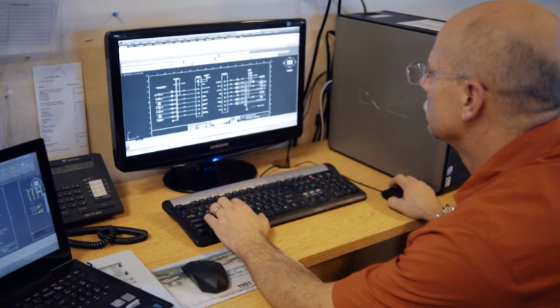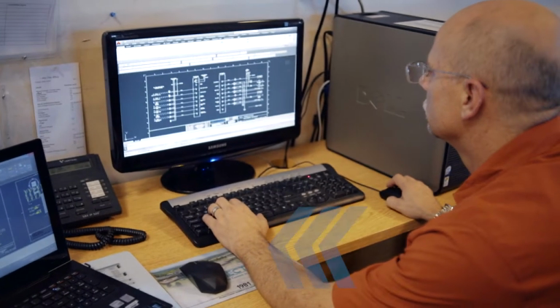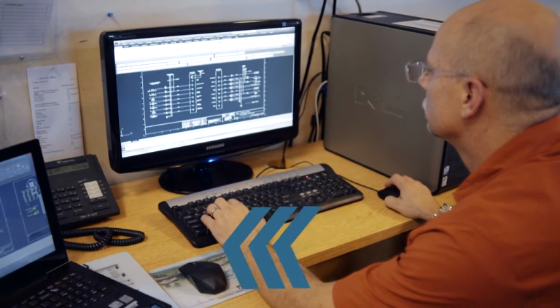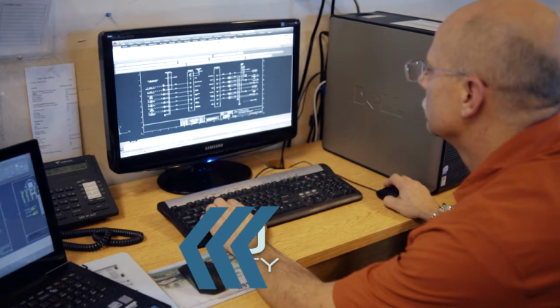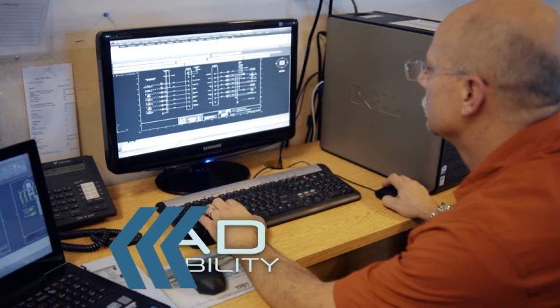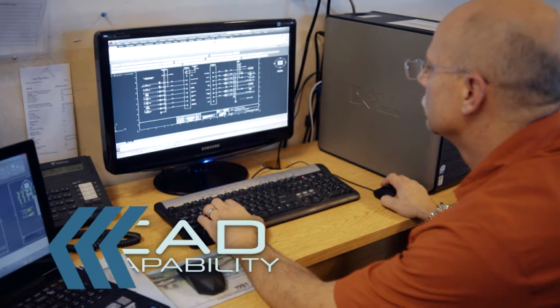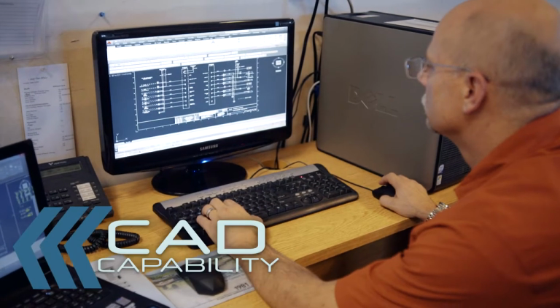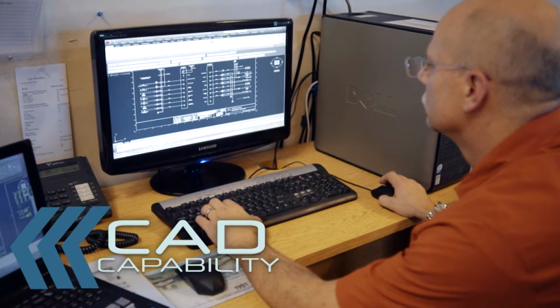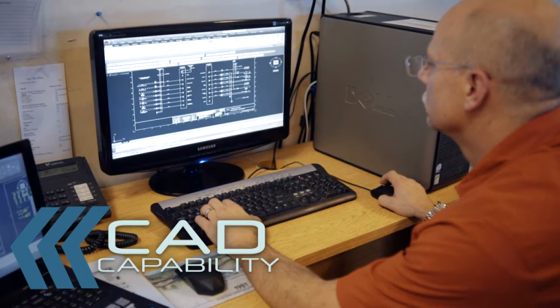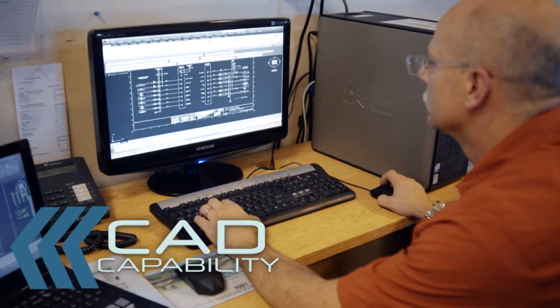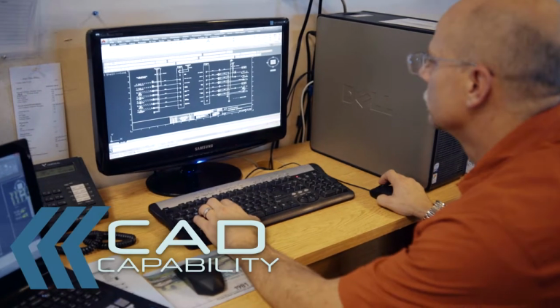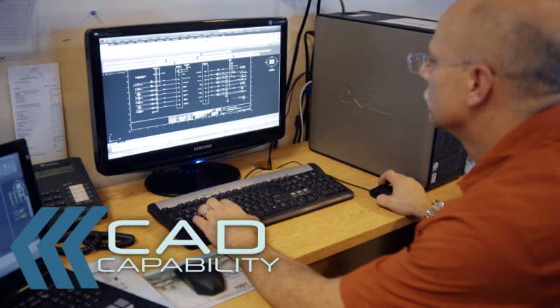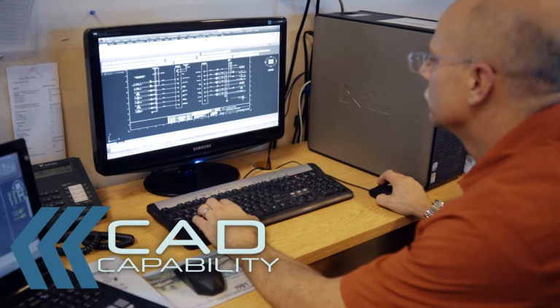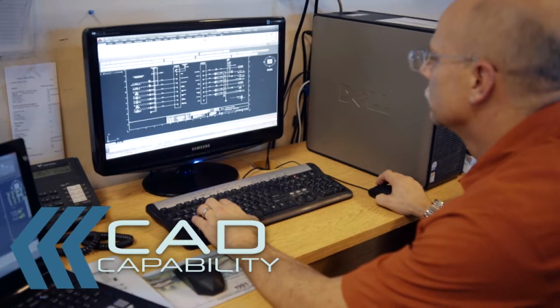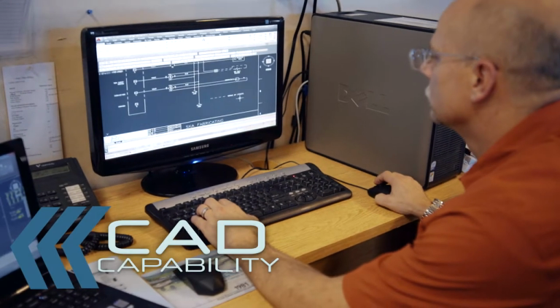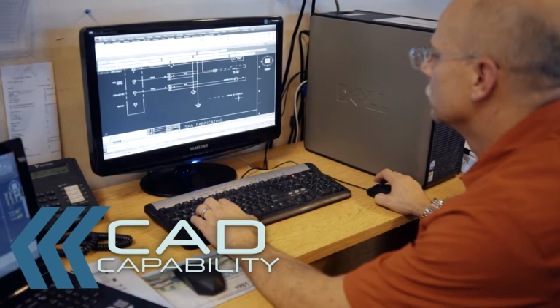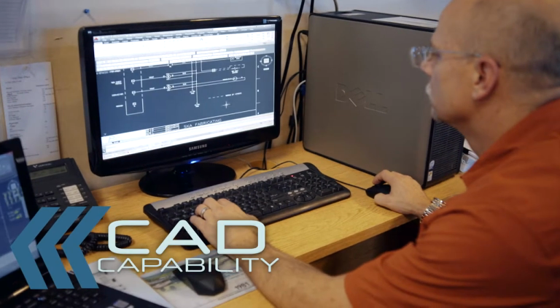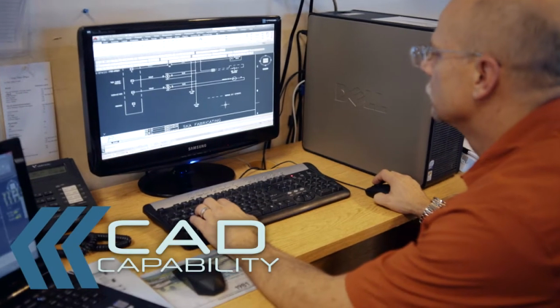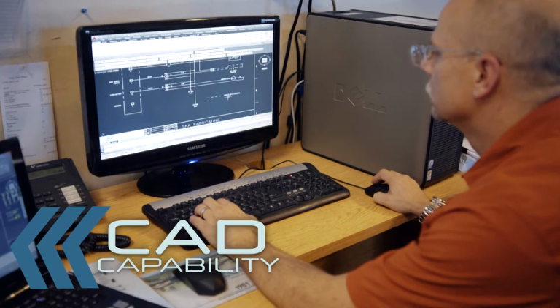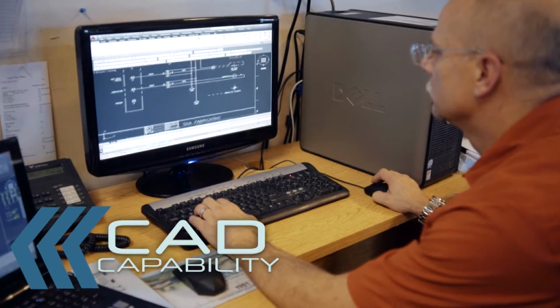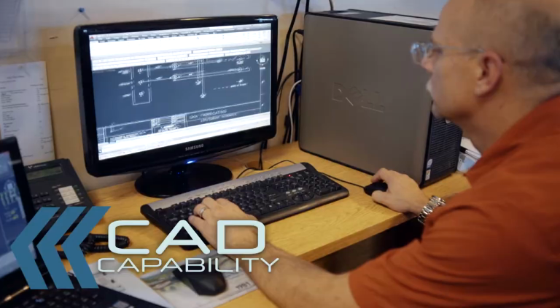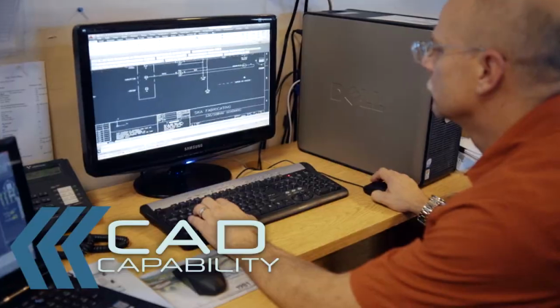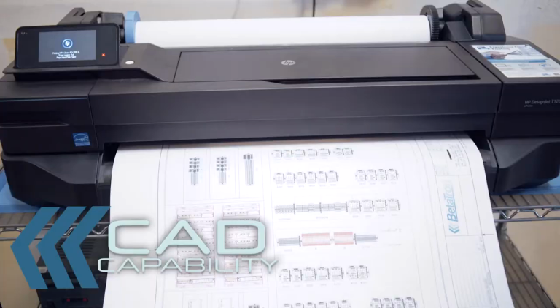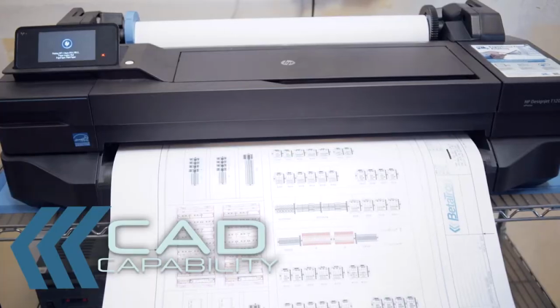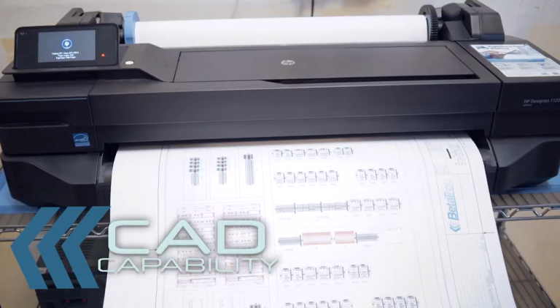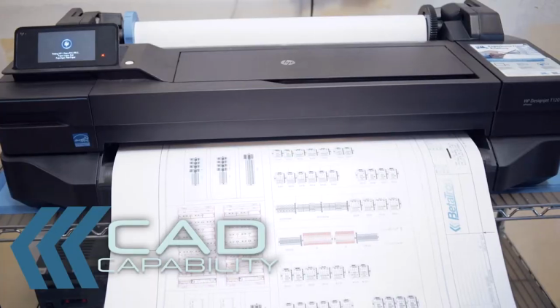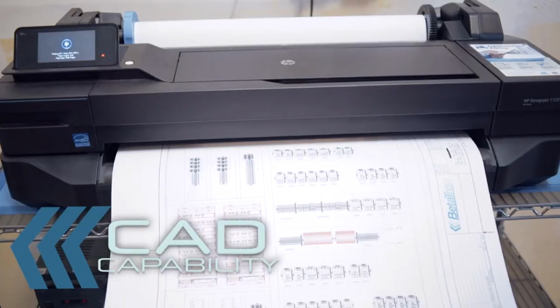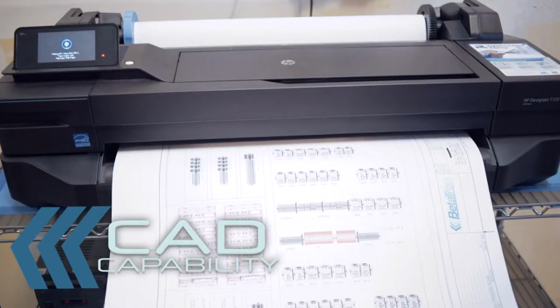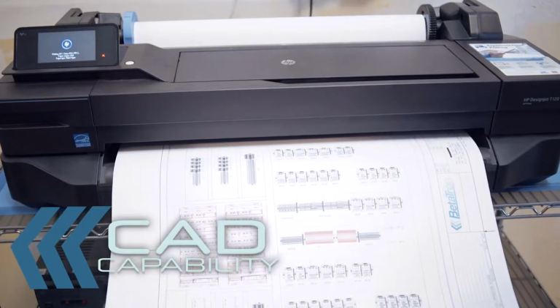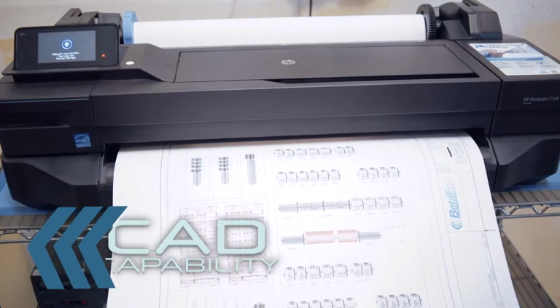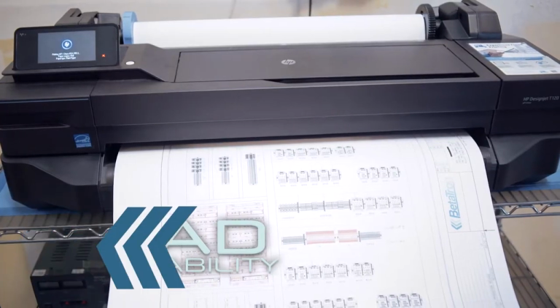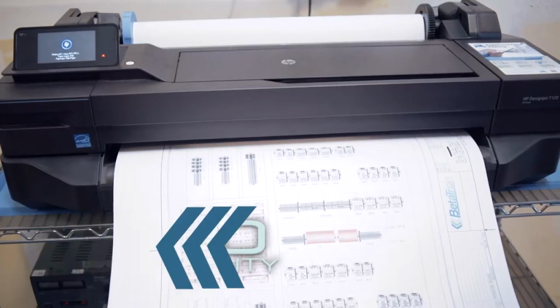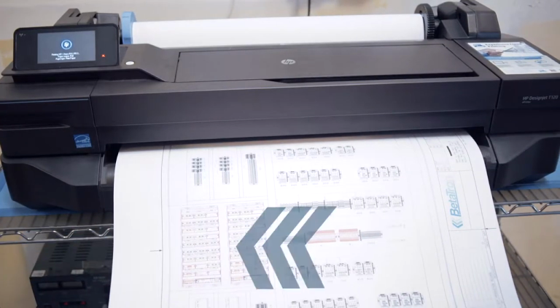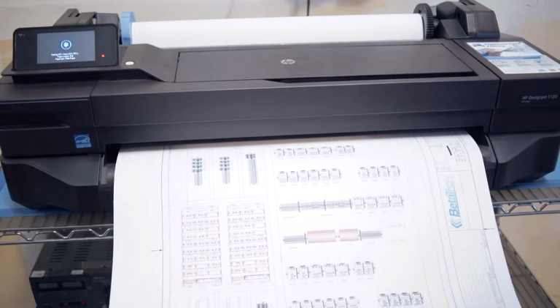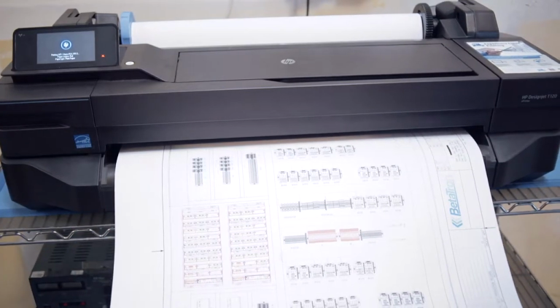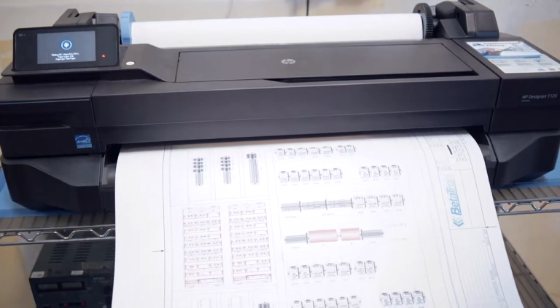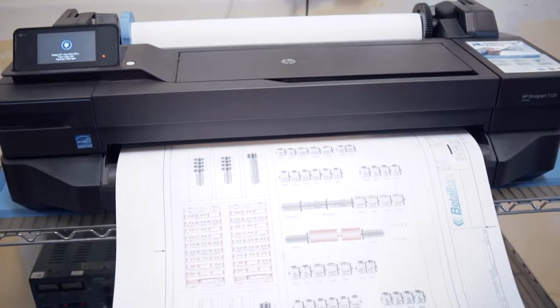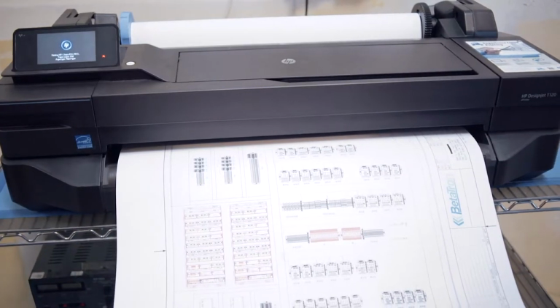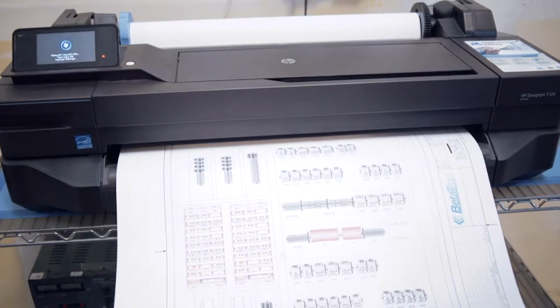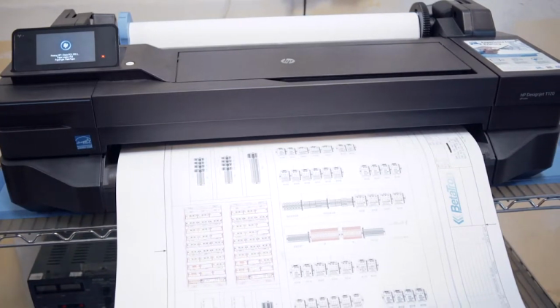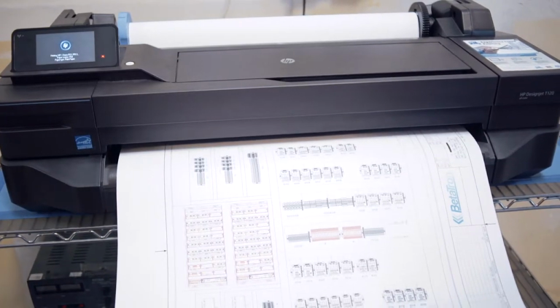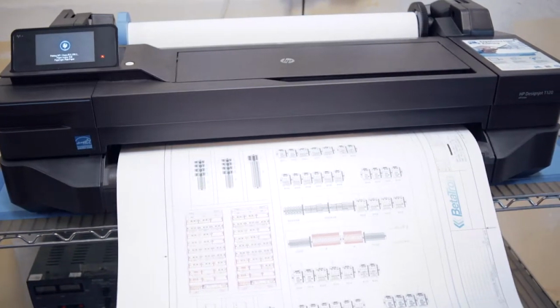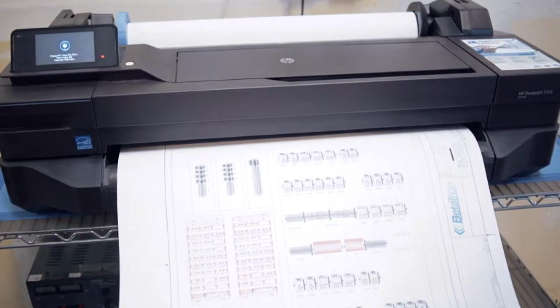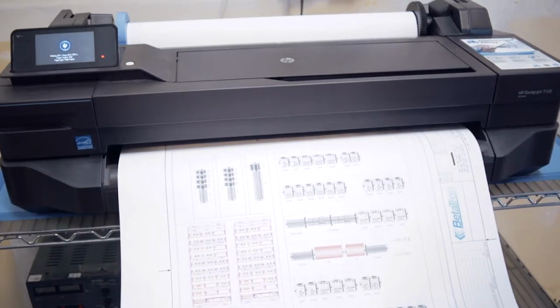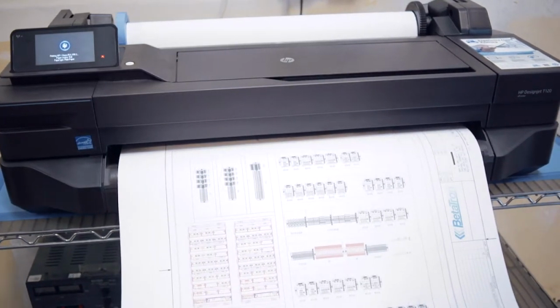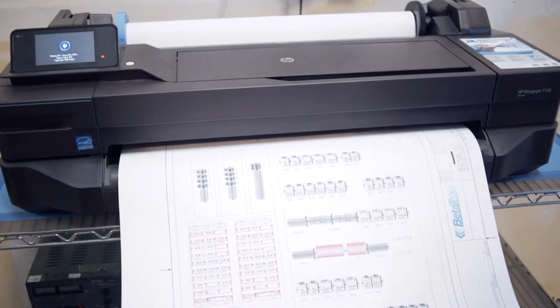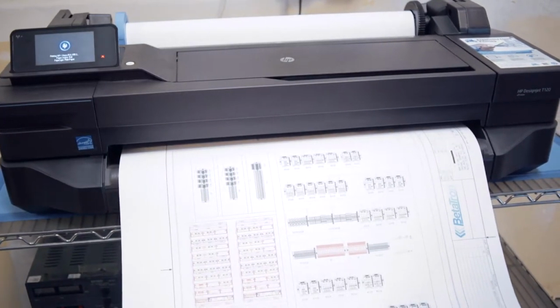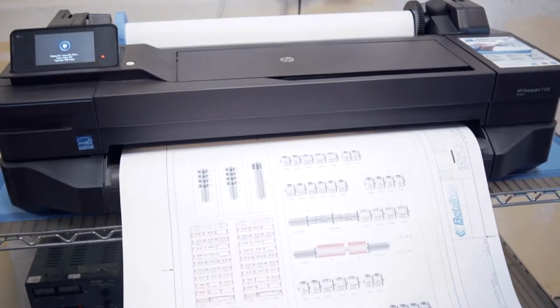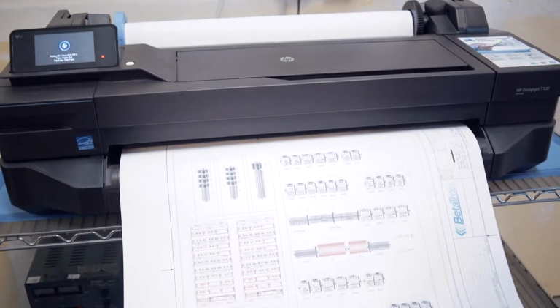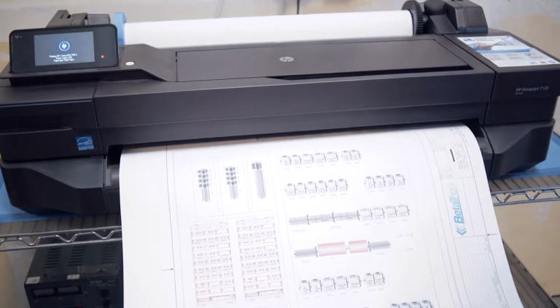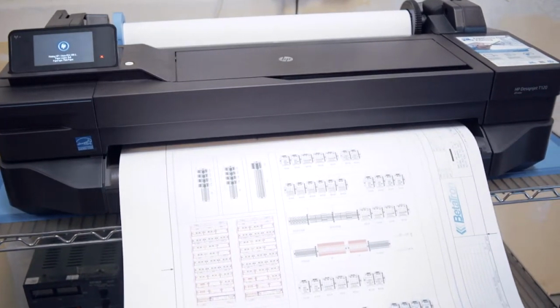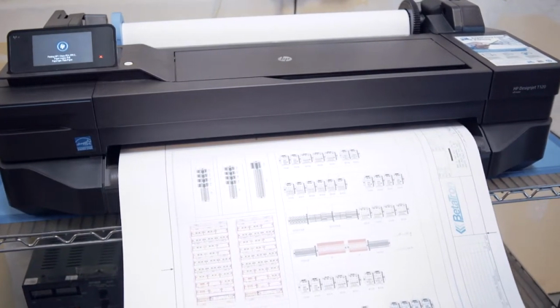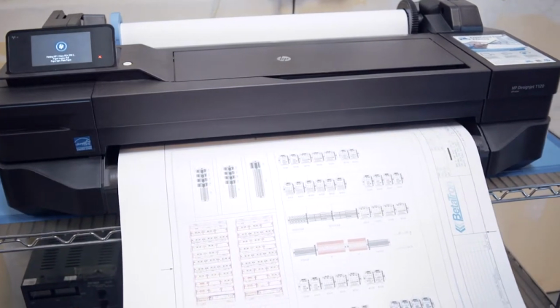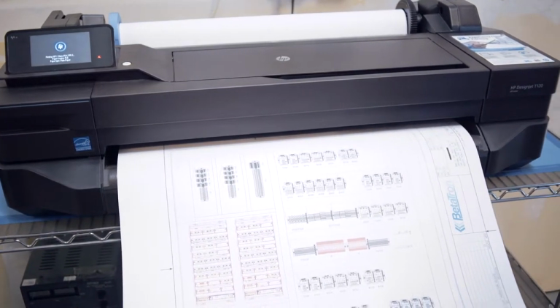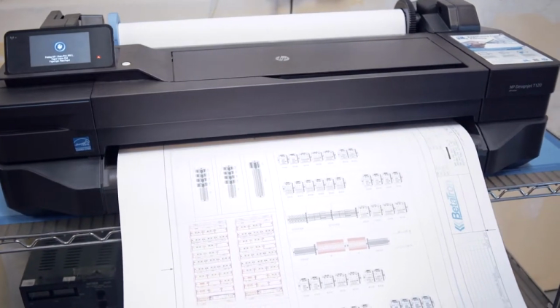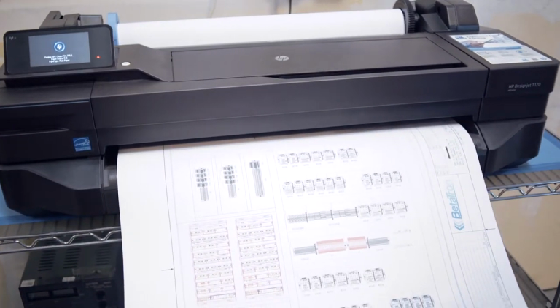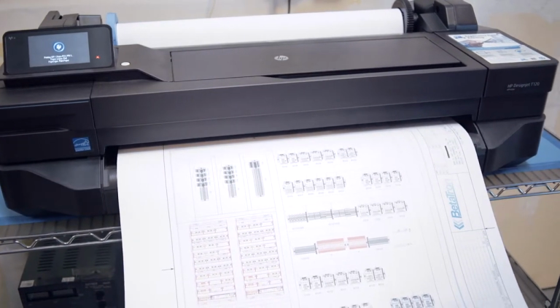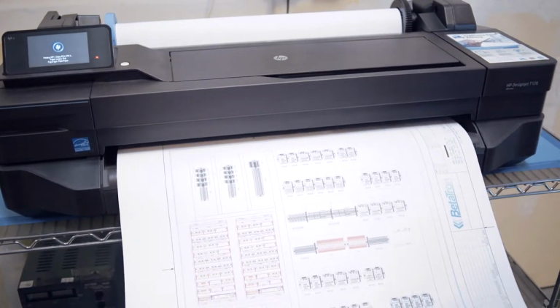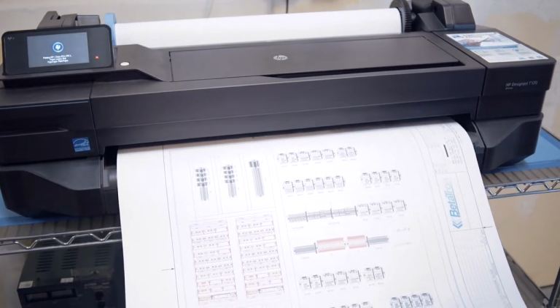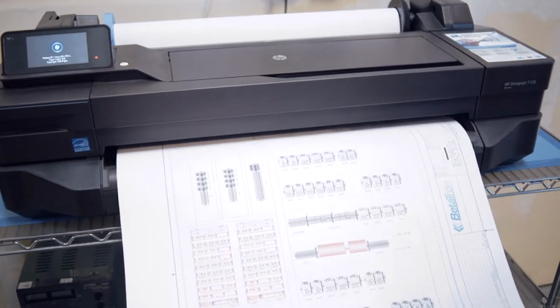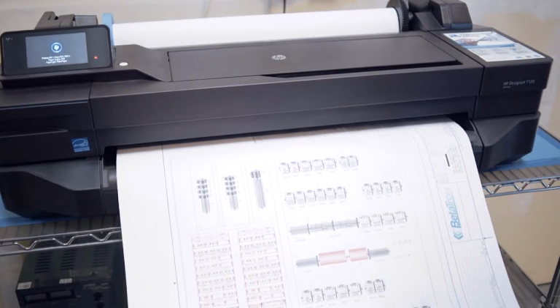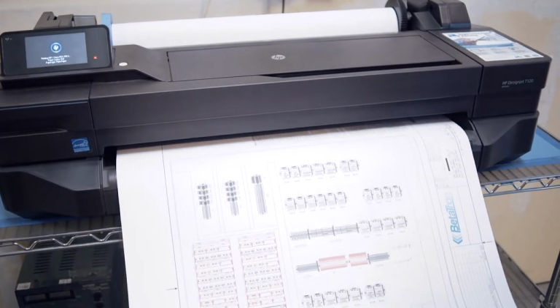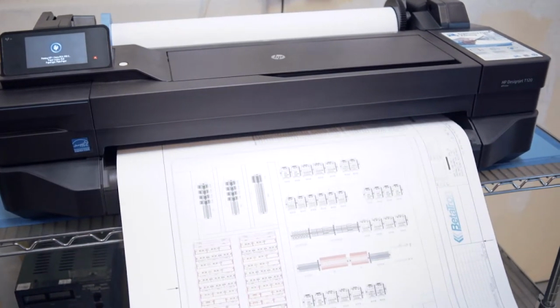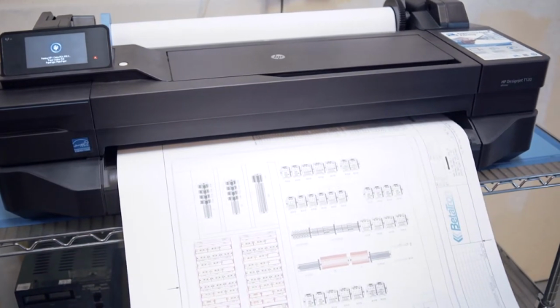Full CAD capability, which means they can handle your project needs from square one, keeping development under one roof.